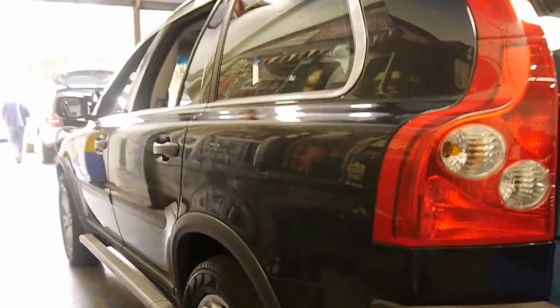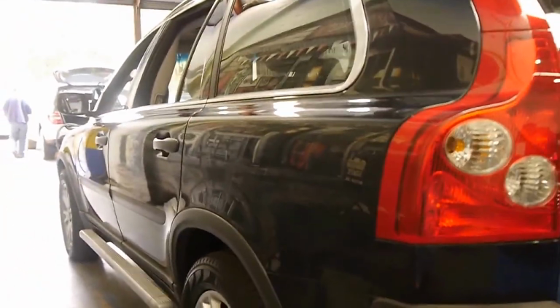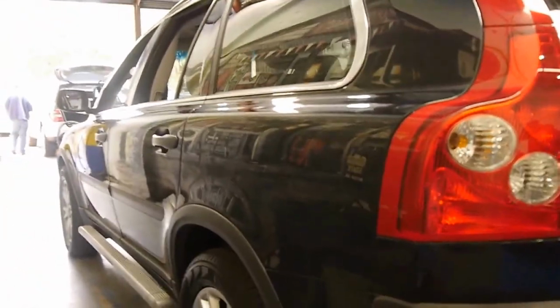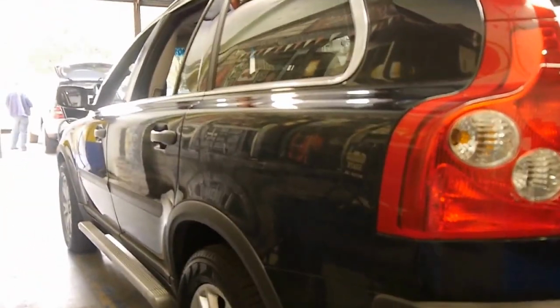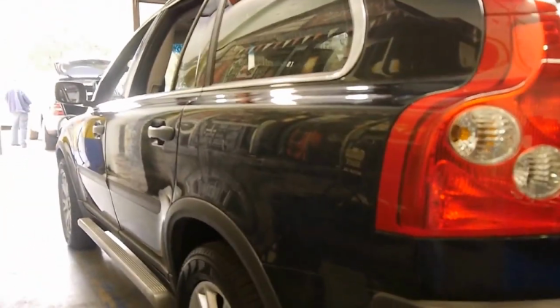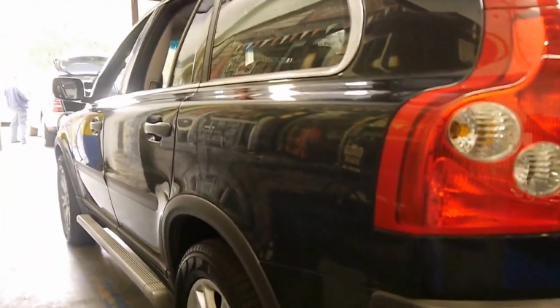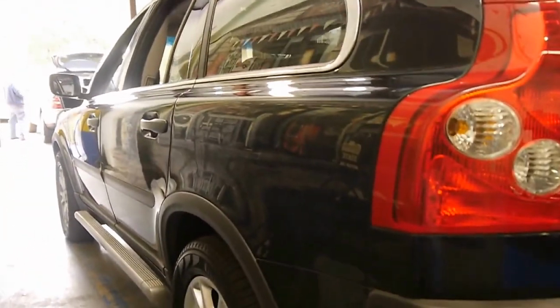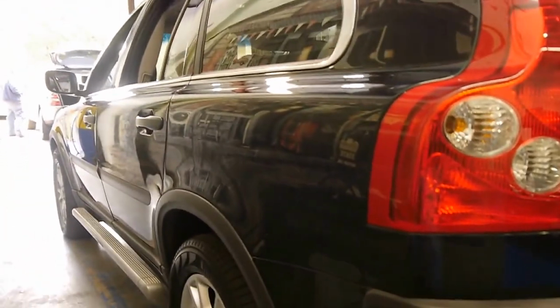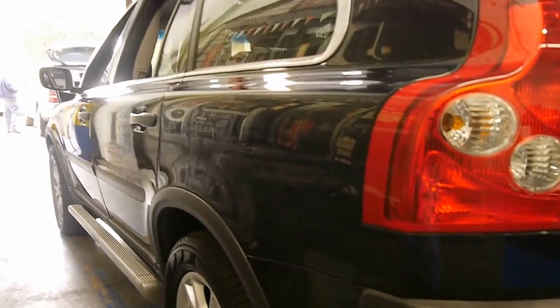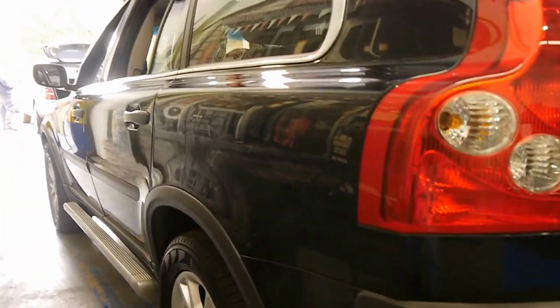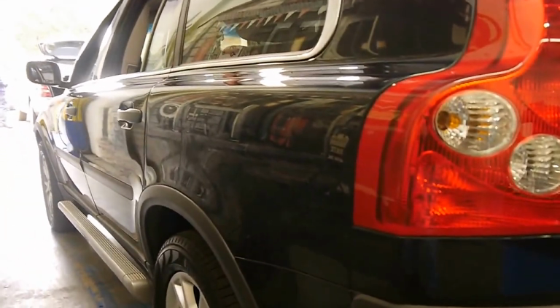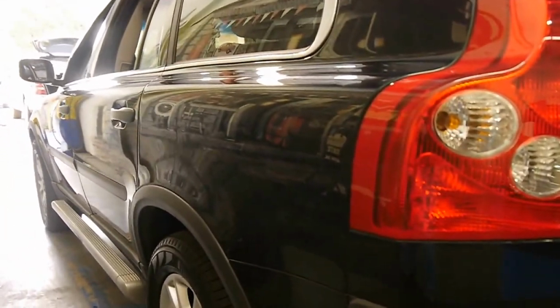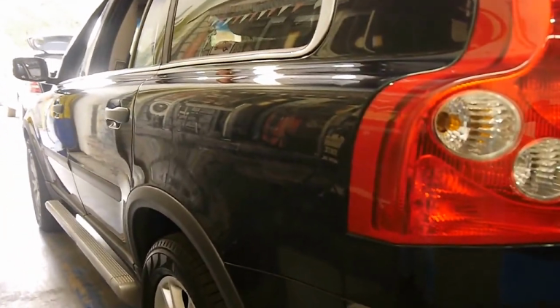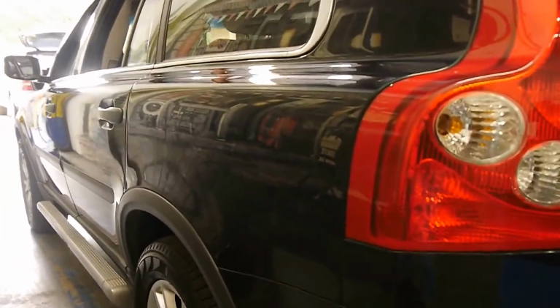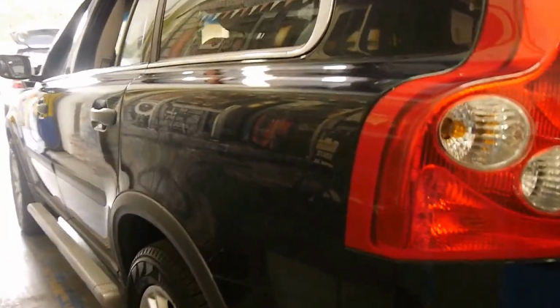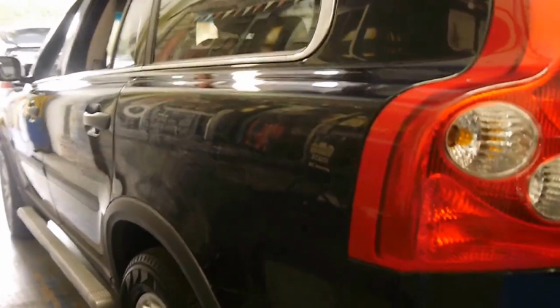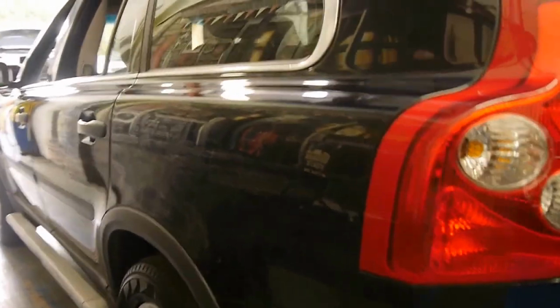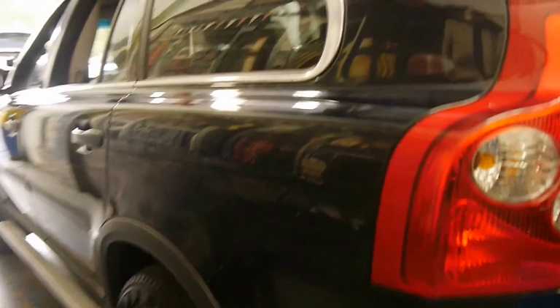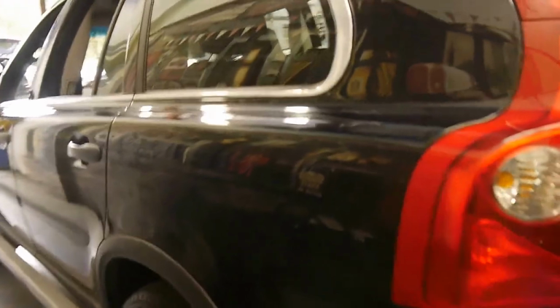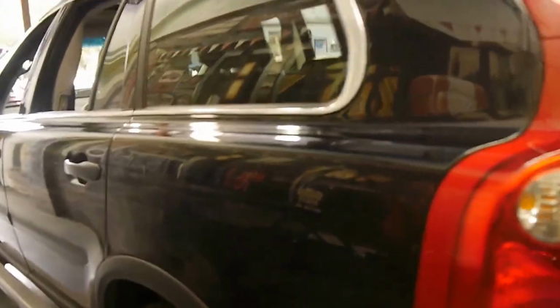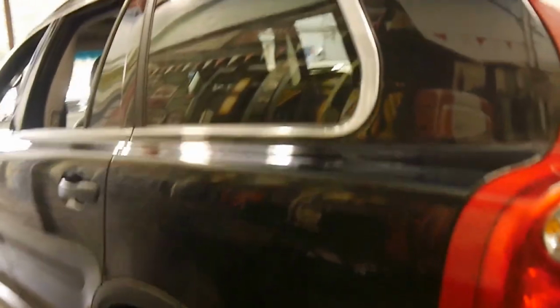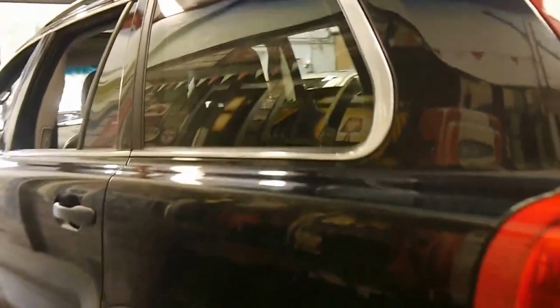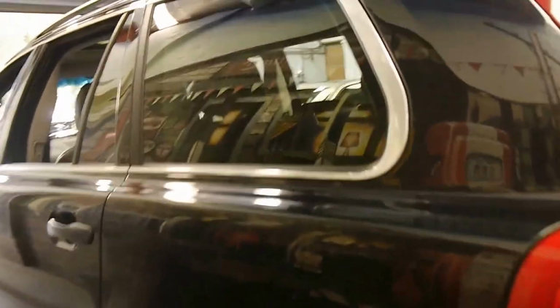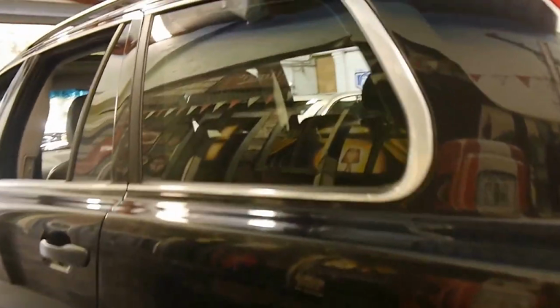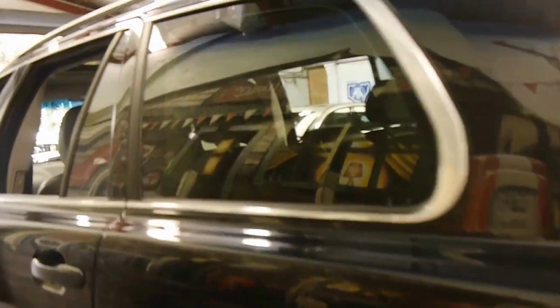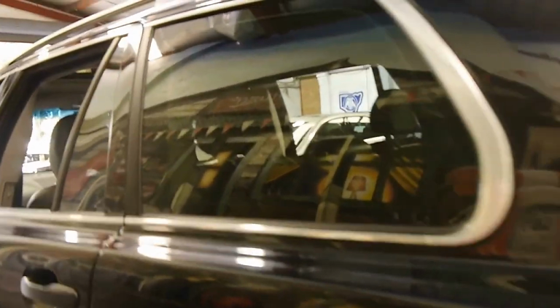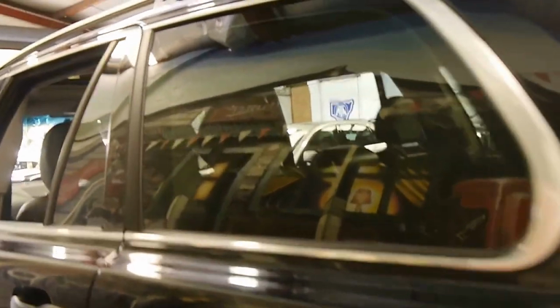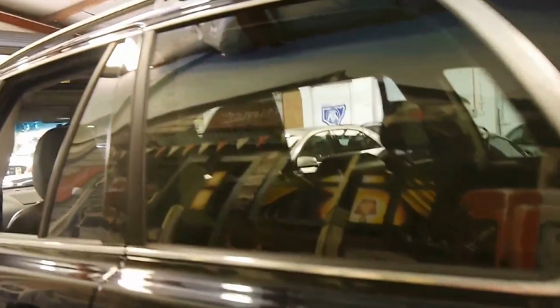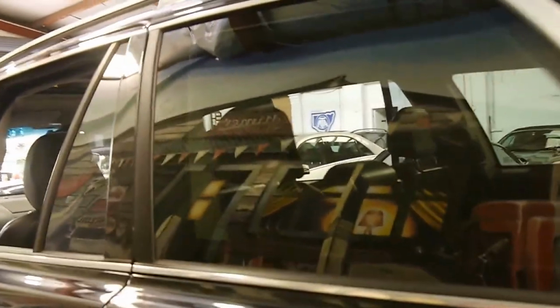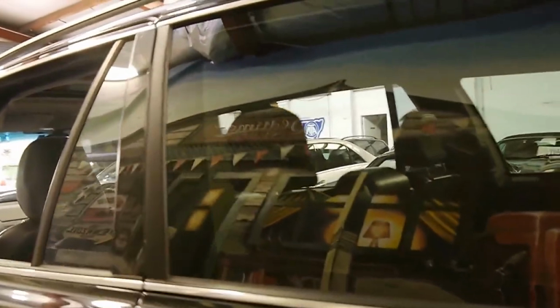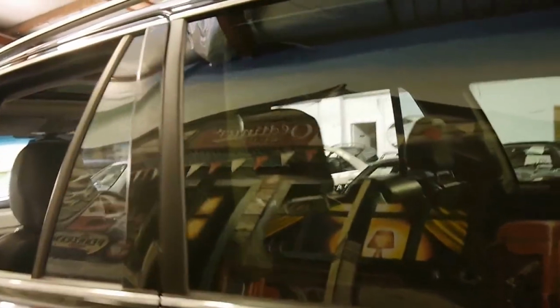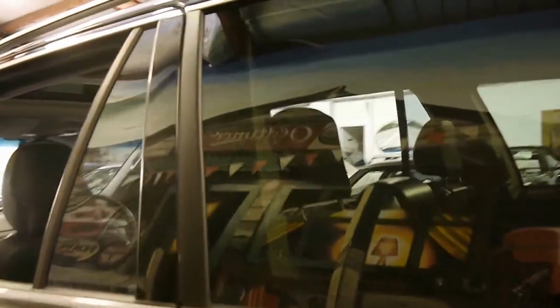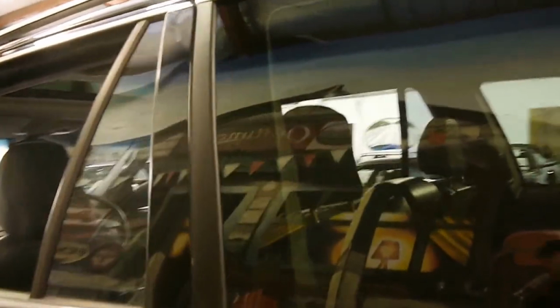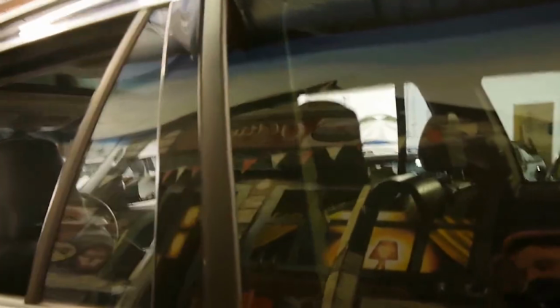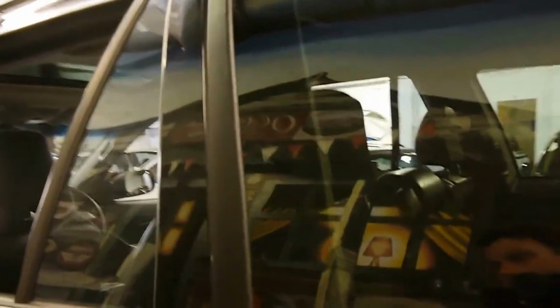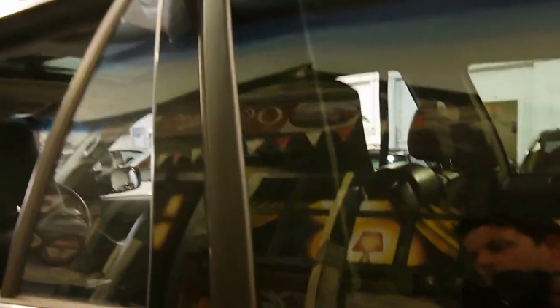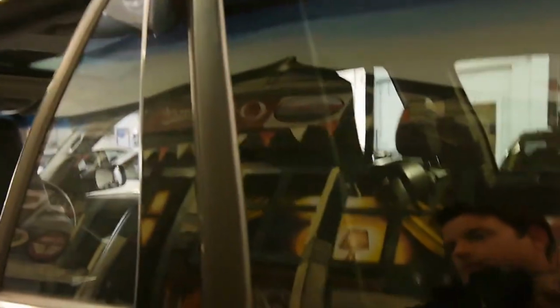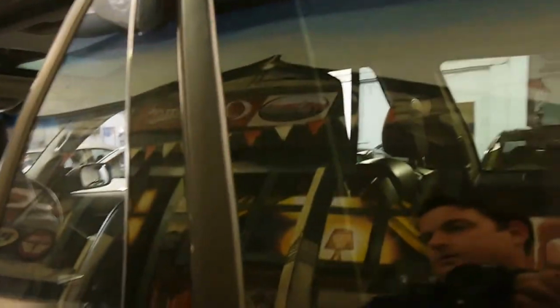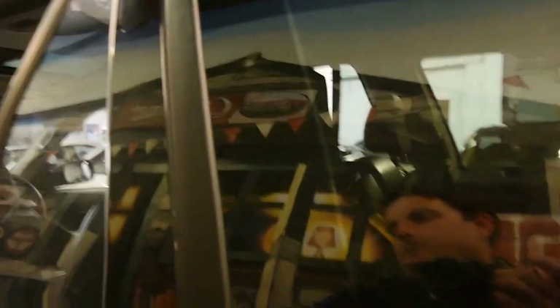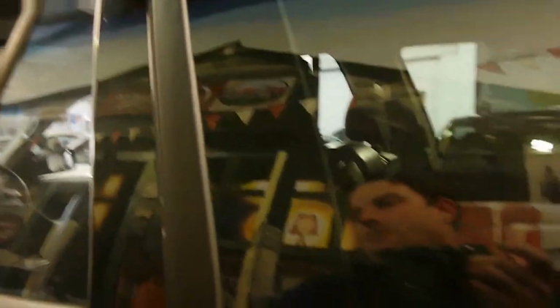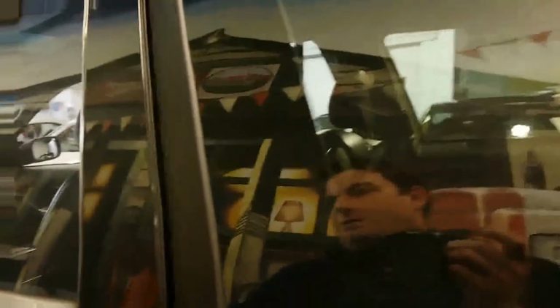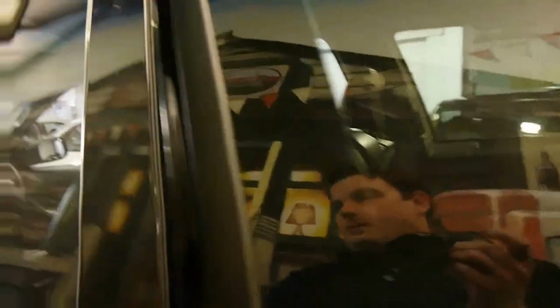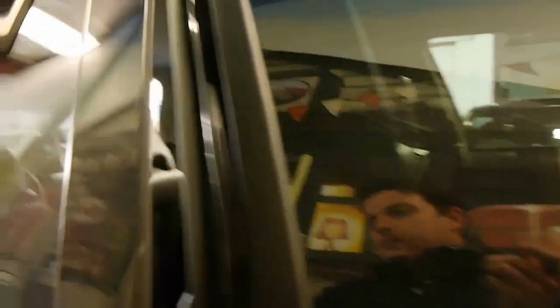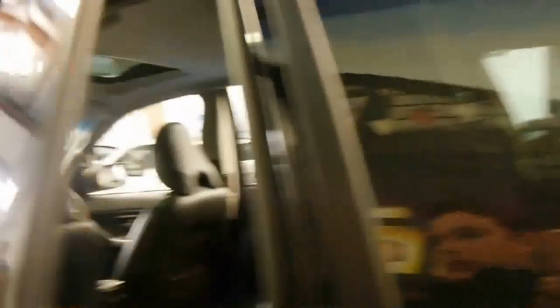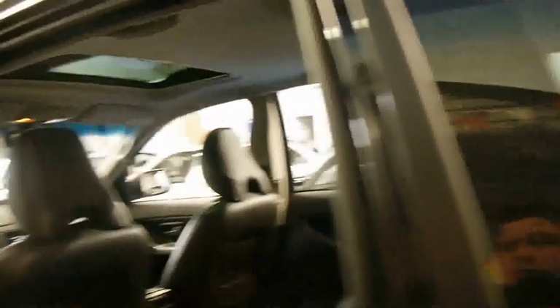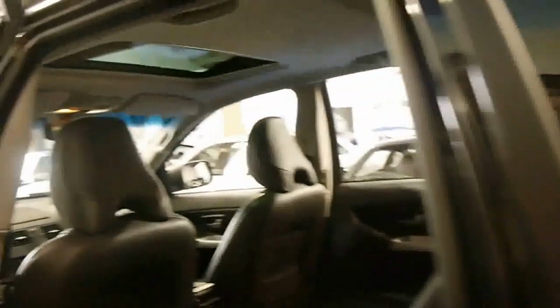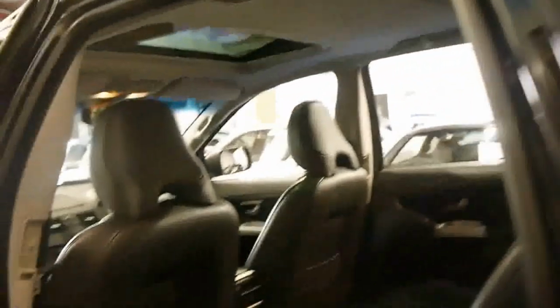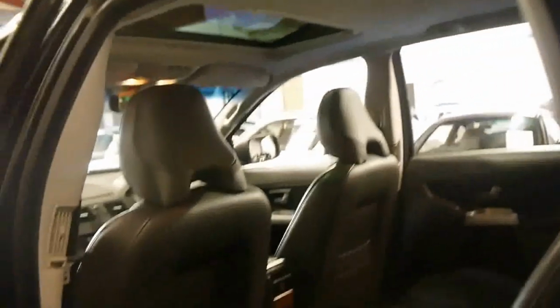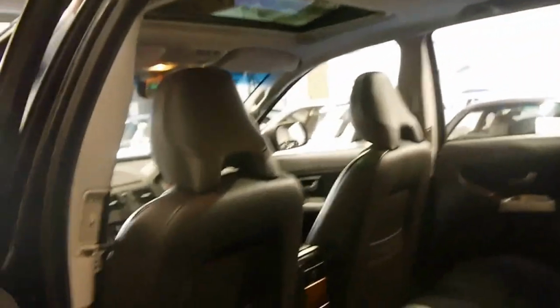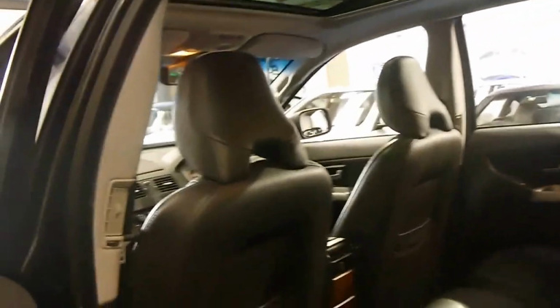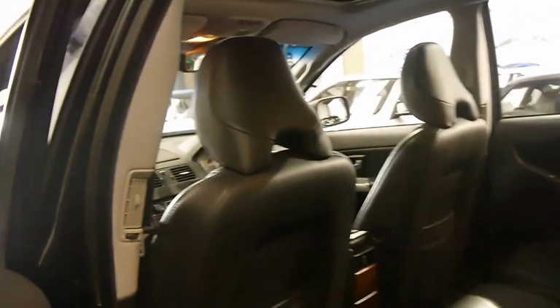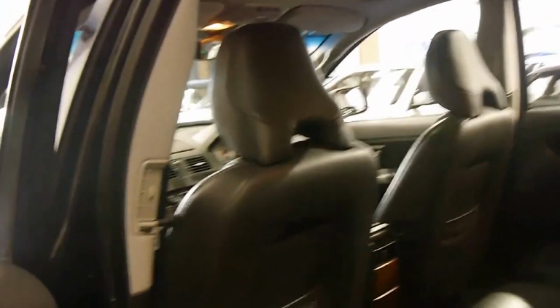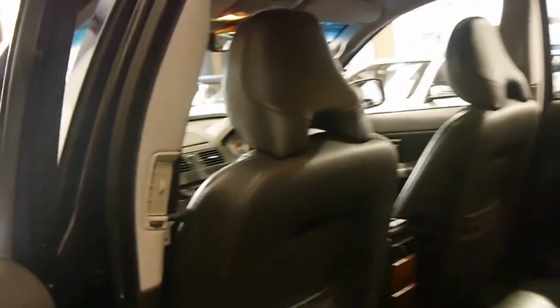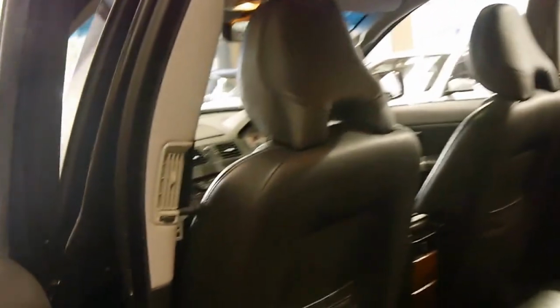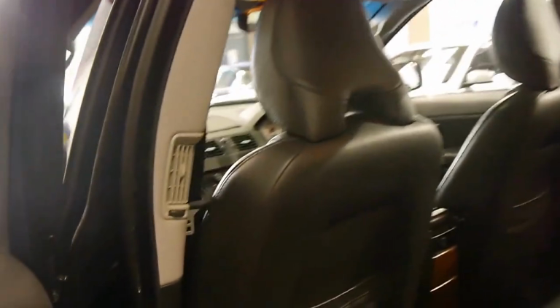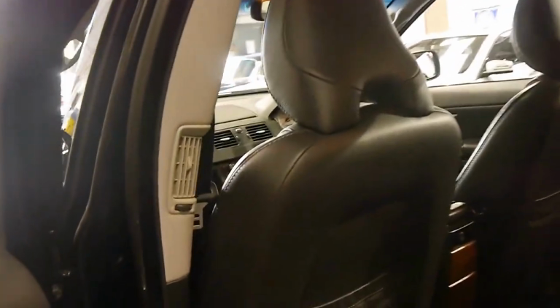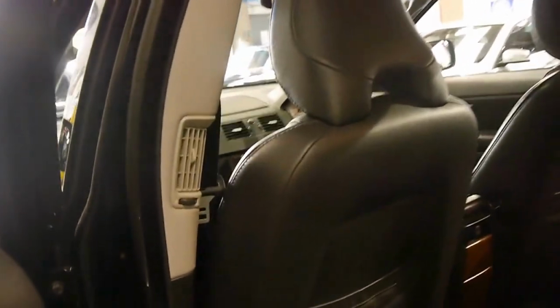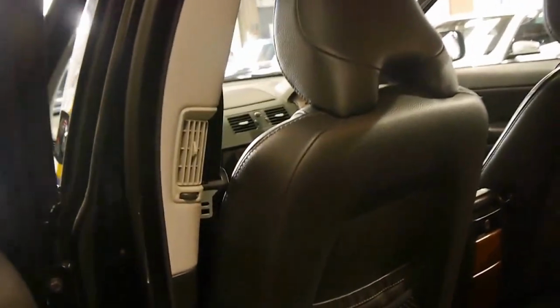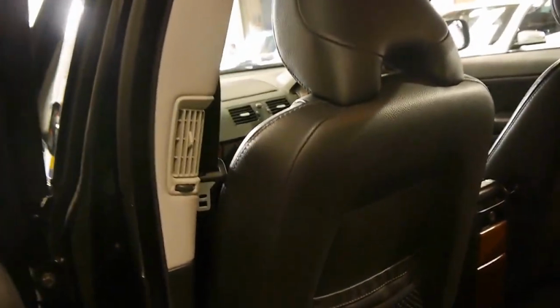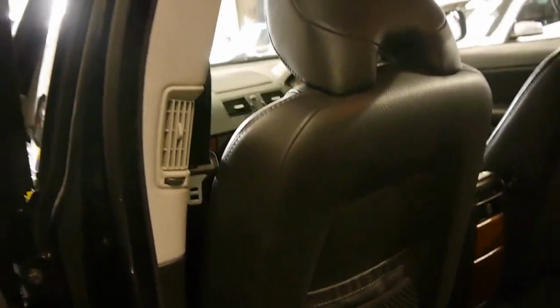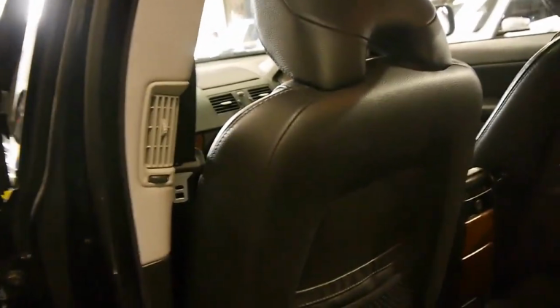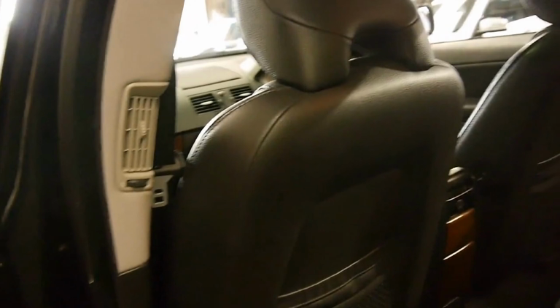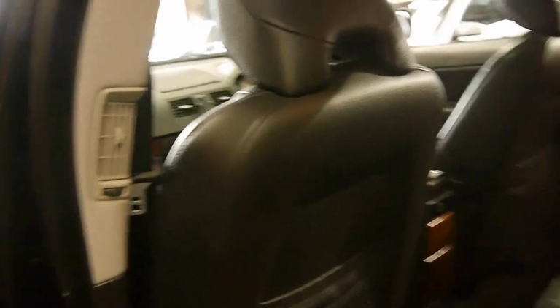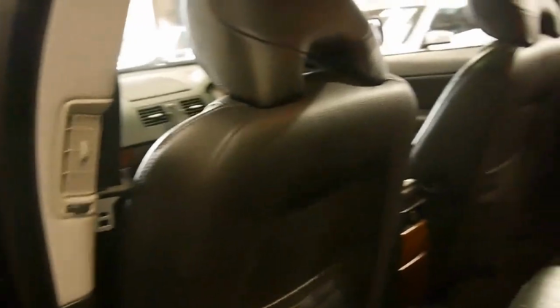Looking down the side it seems to be very, very straight indeed. You can also see the air conditioning vents in the back.